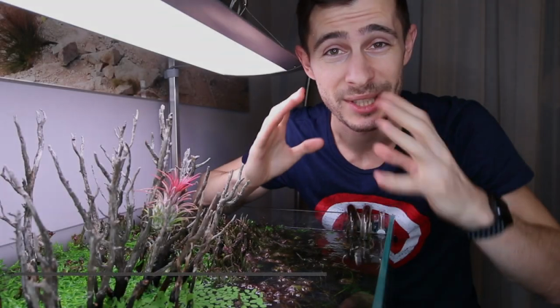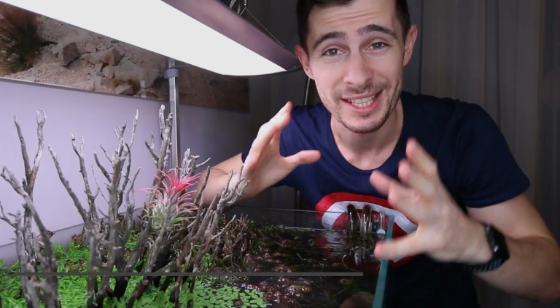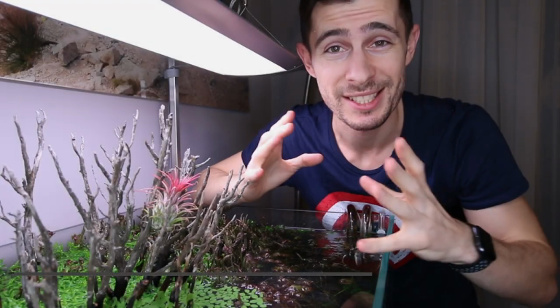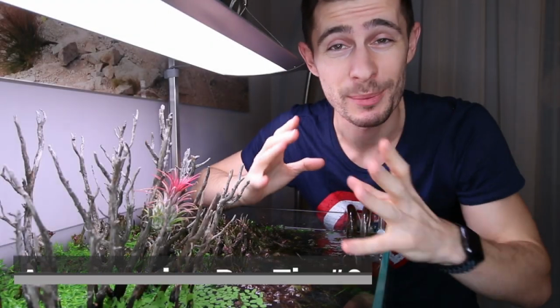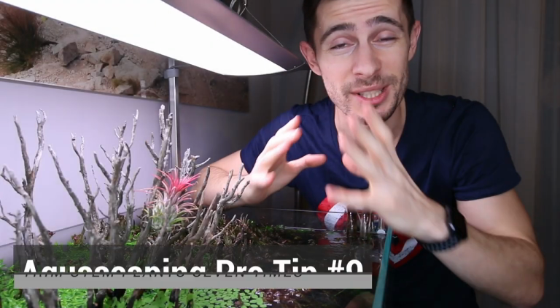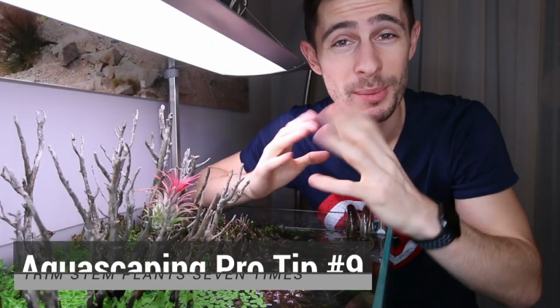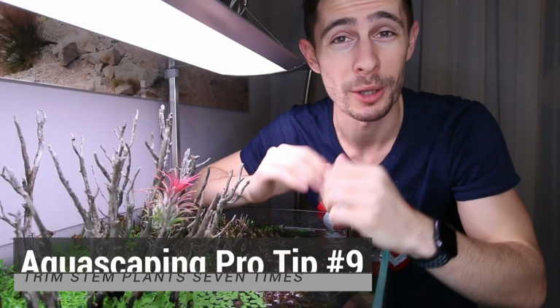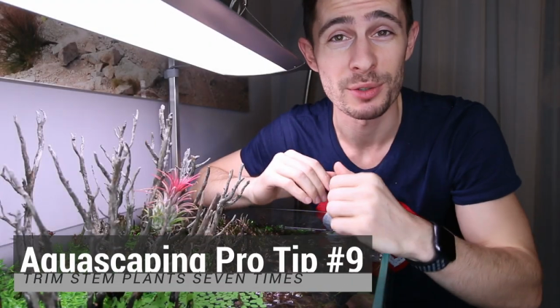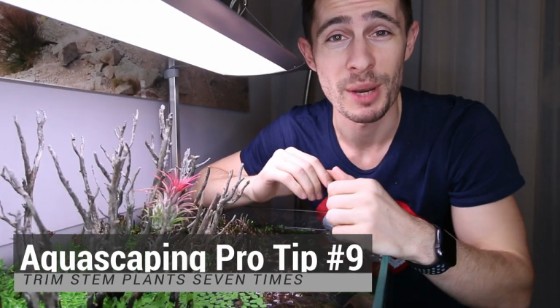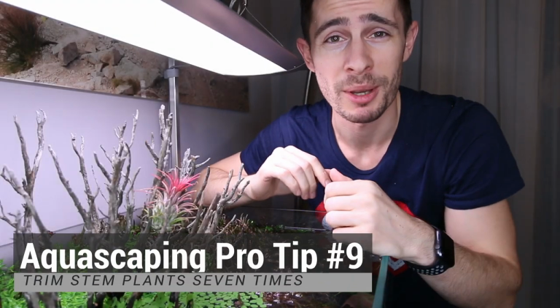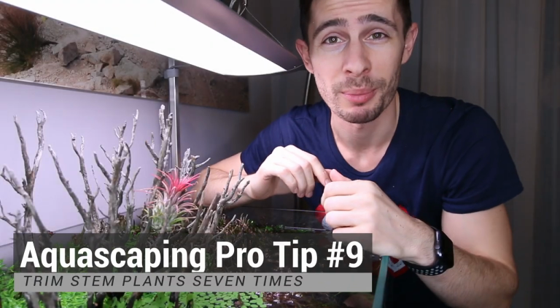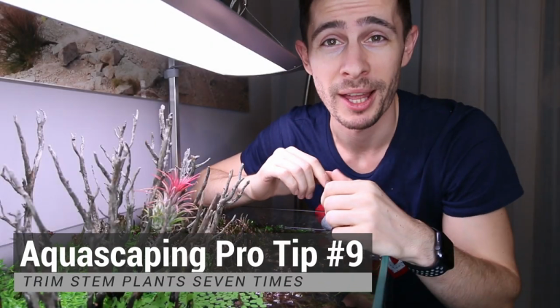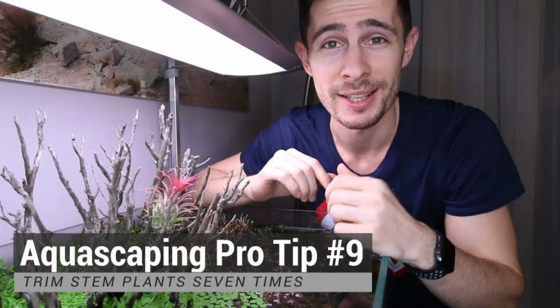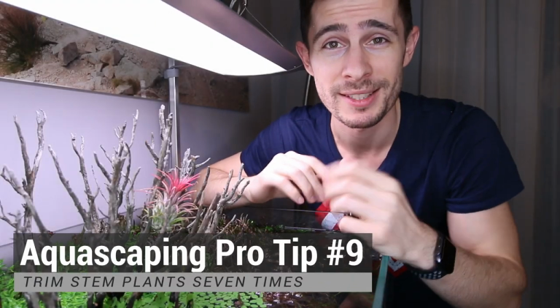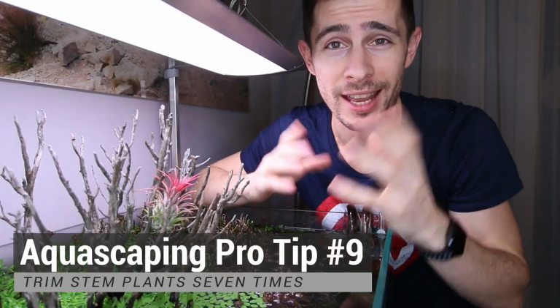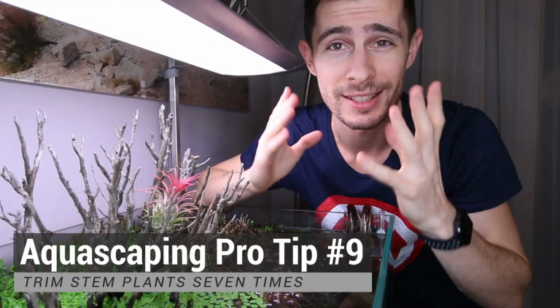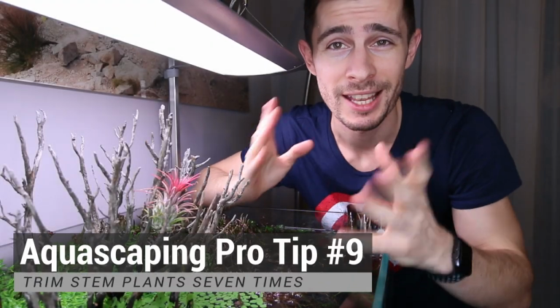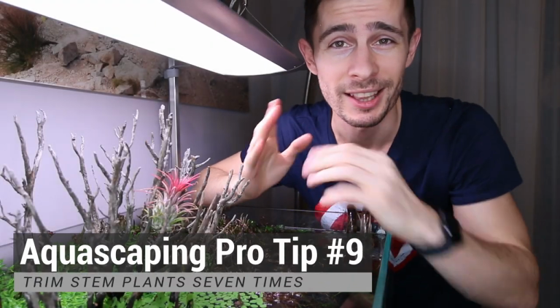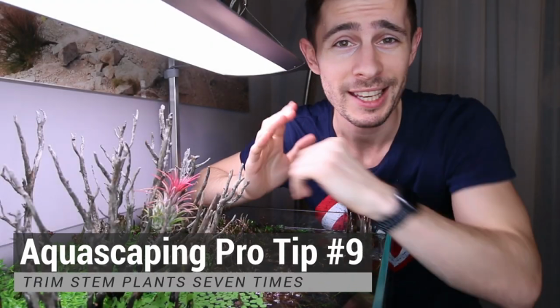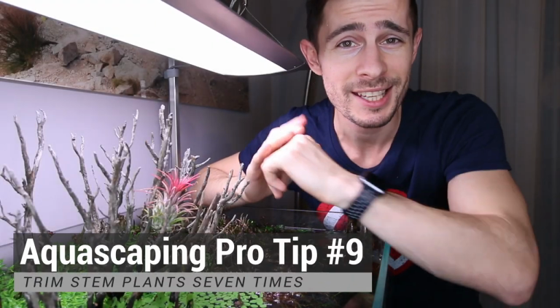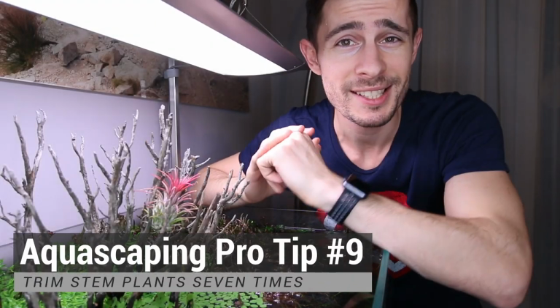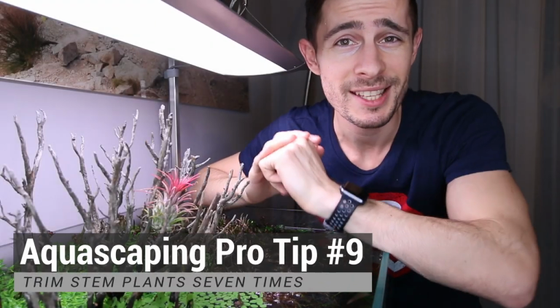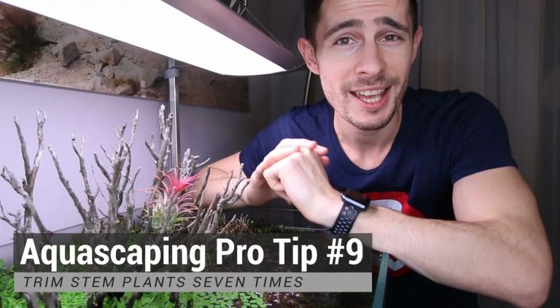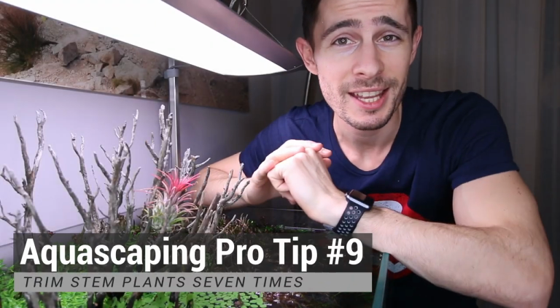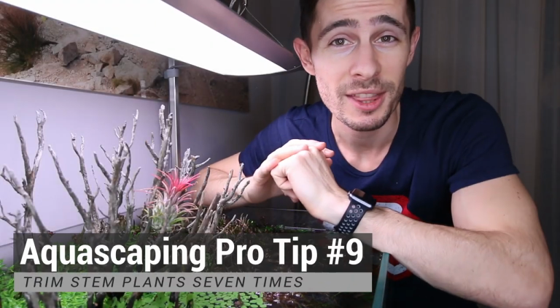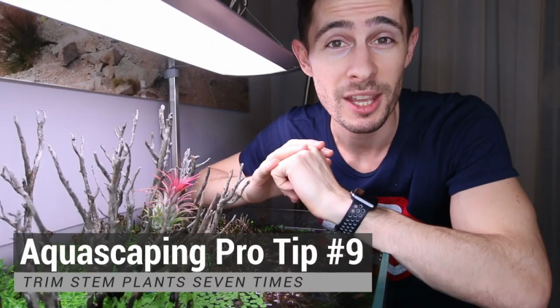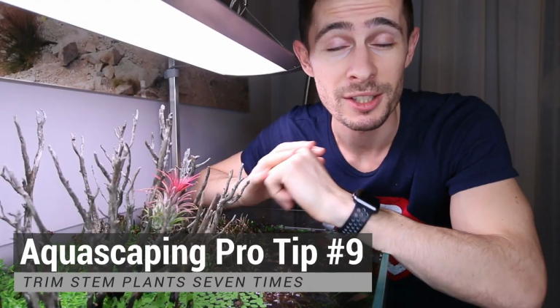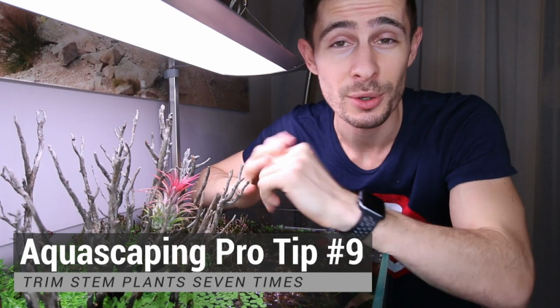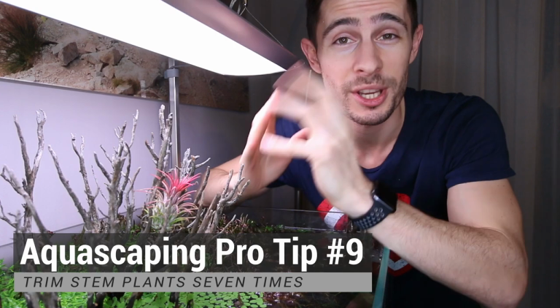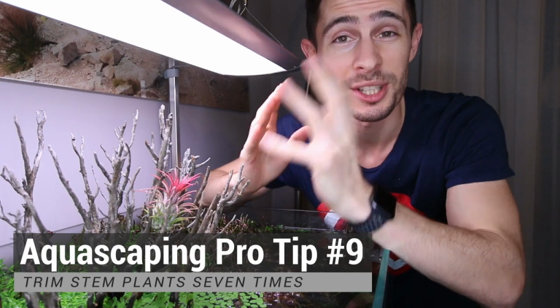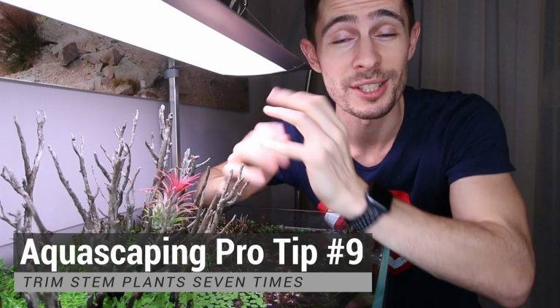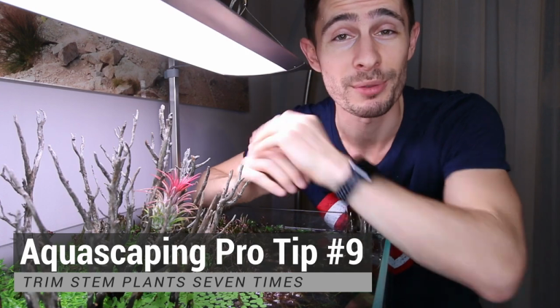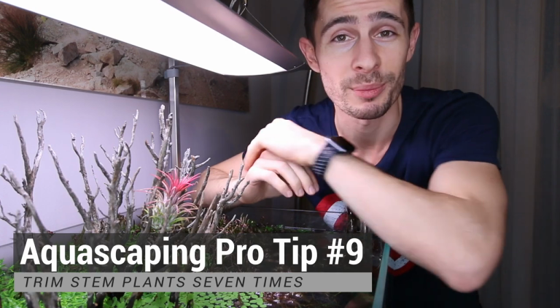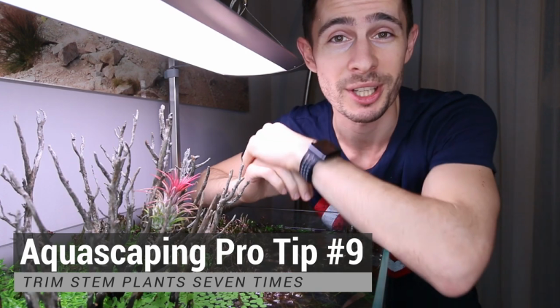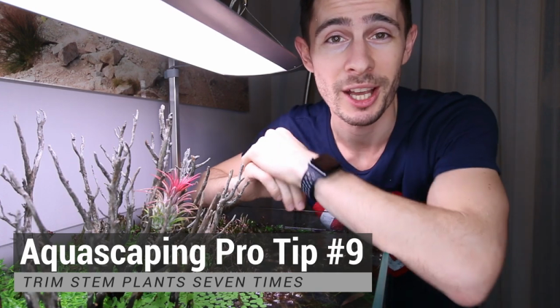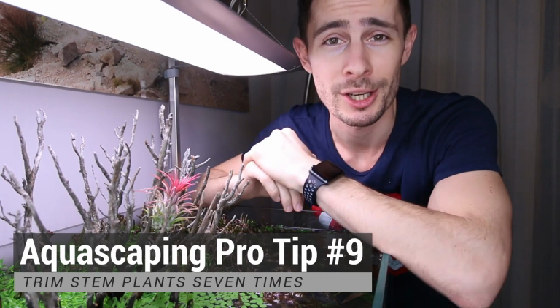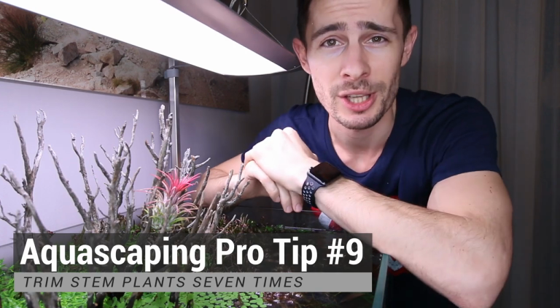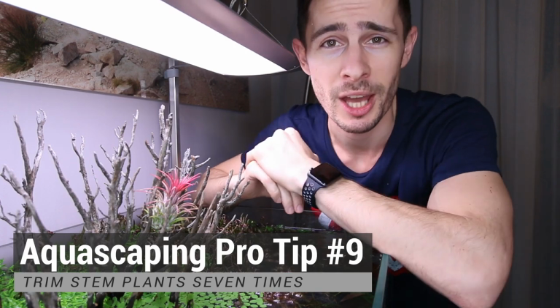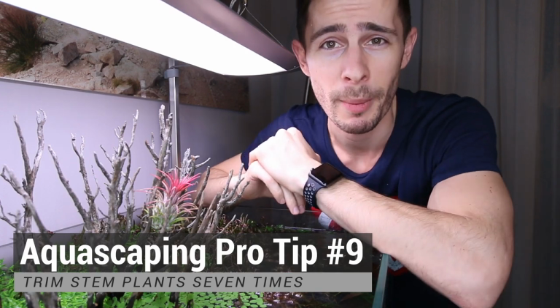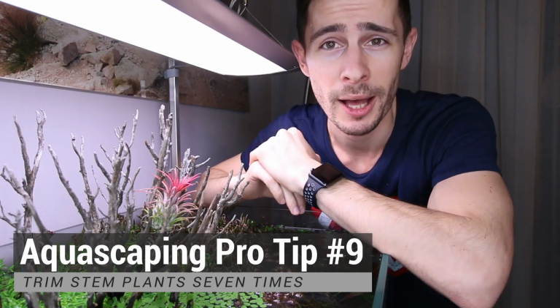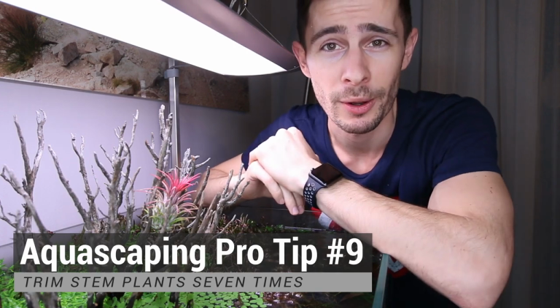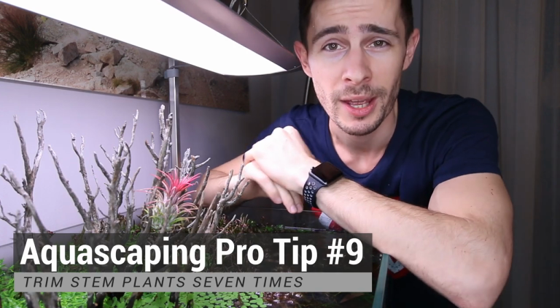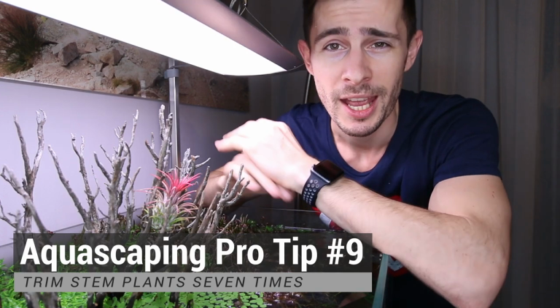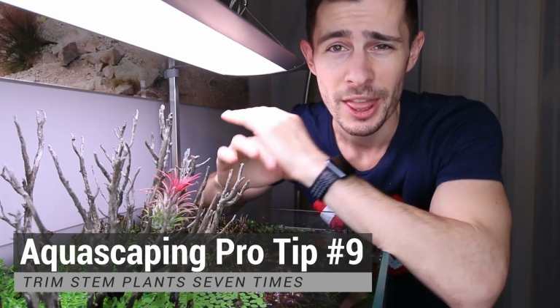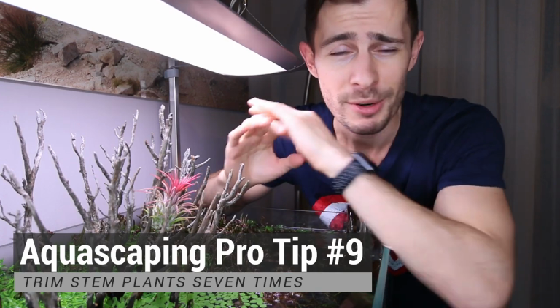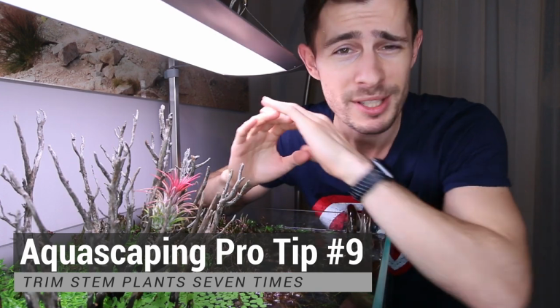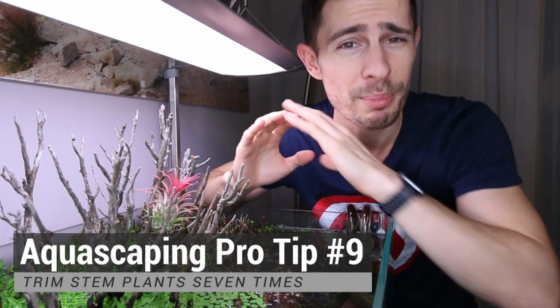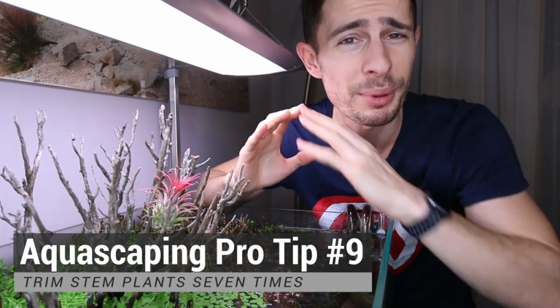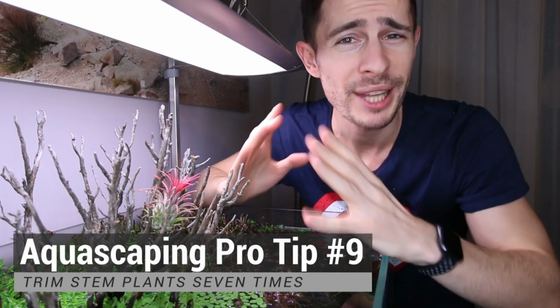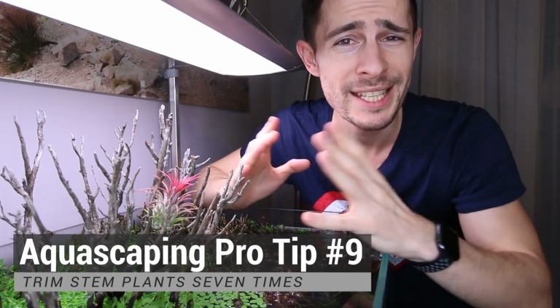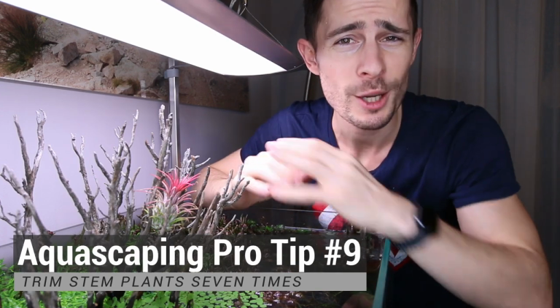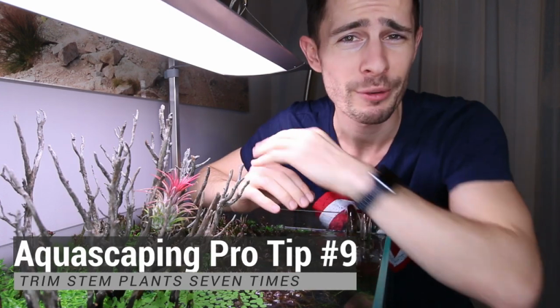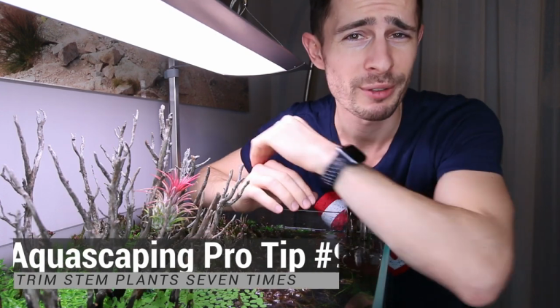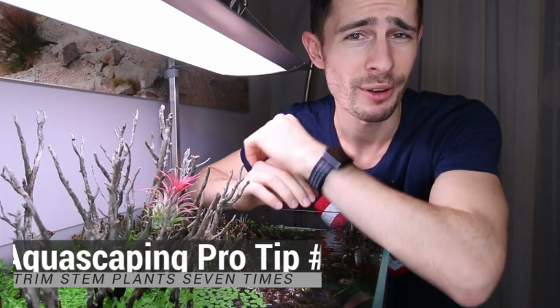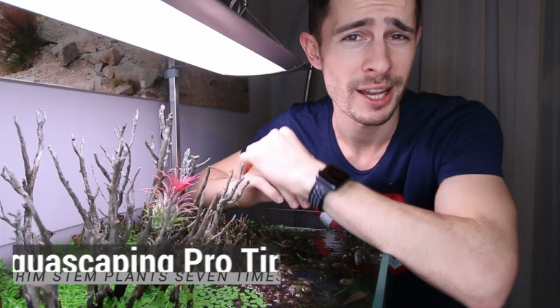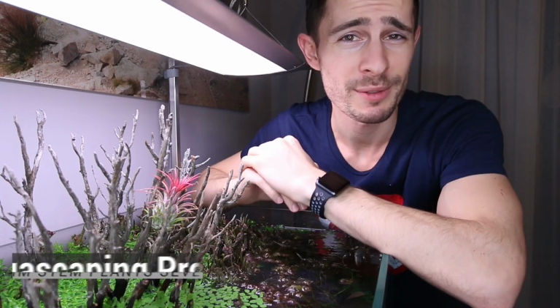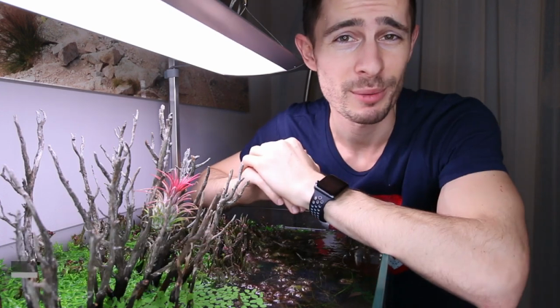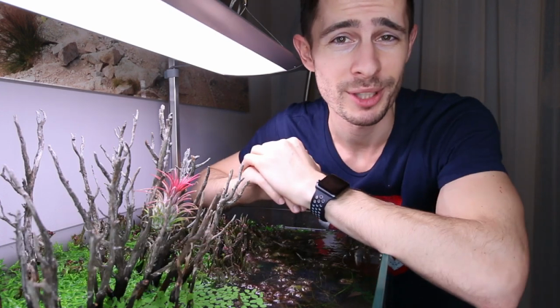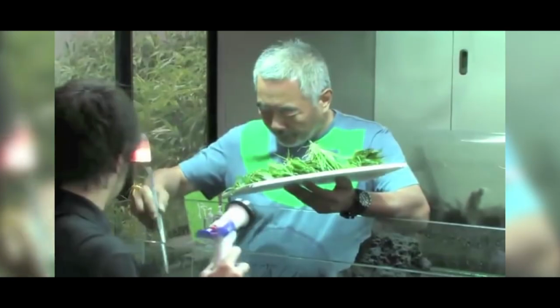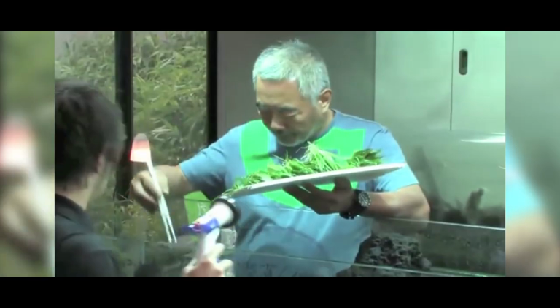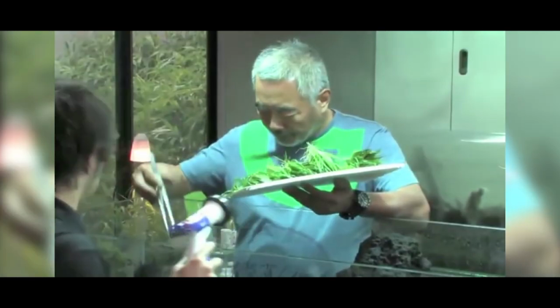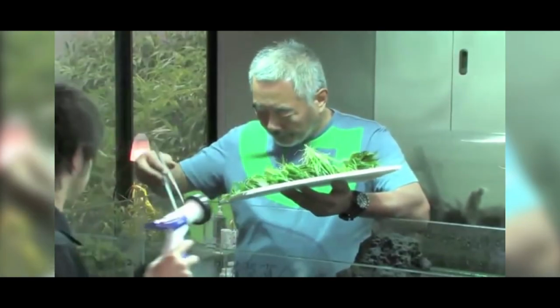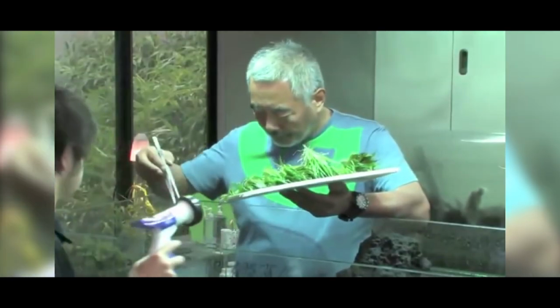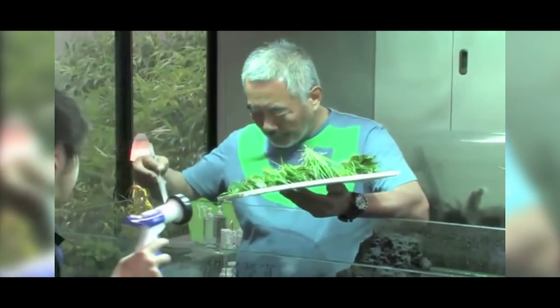Today's tip is about trimming plants, and like I said in the intro, it is from Takashi Amano. There is plenty of advice from Takashi Amano.